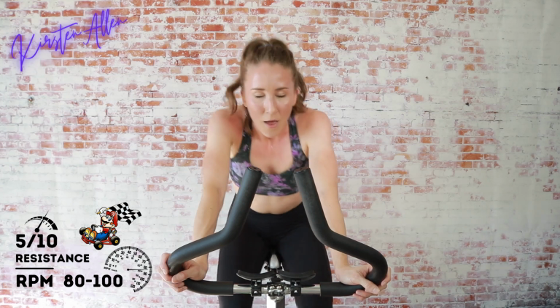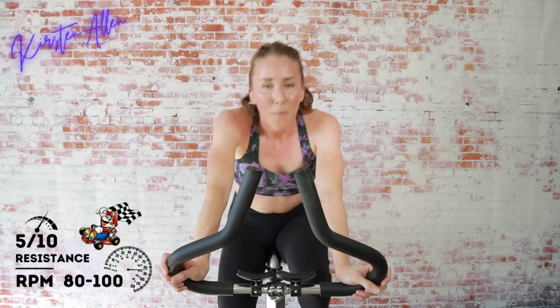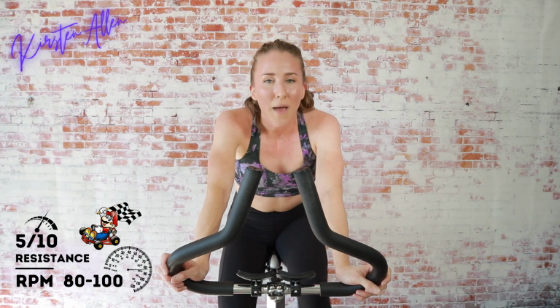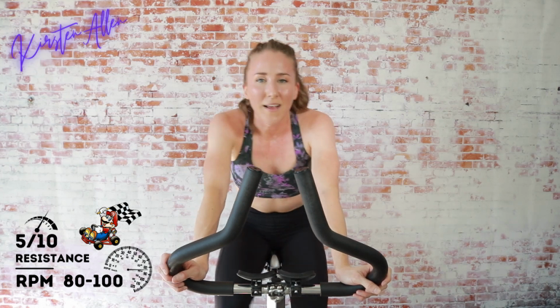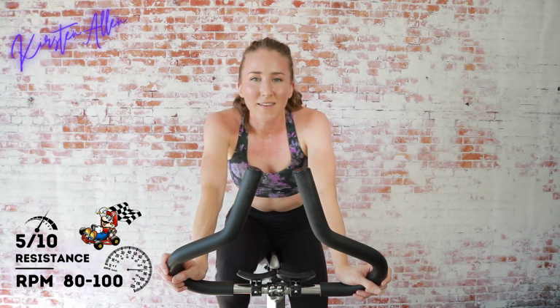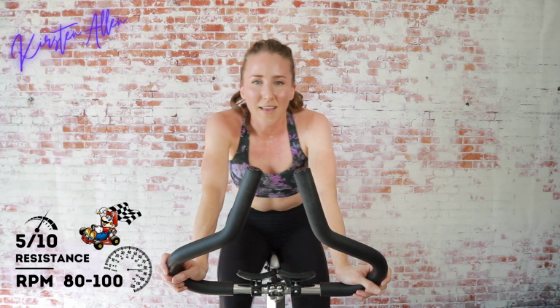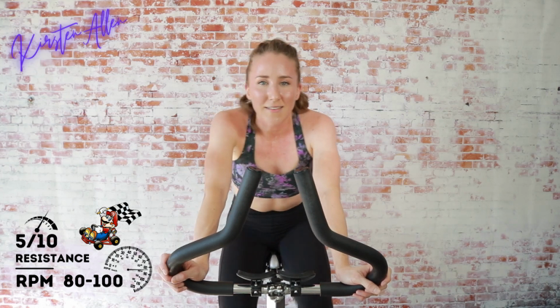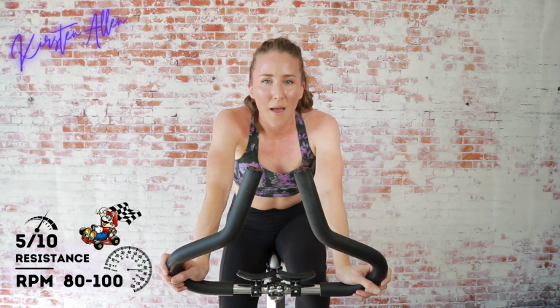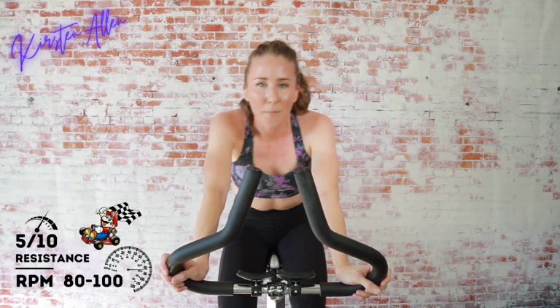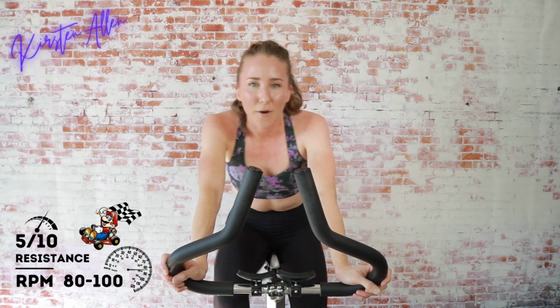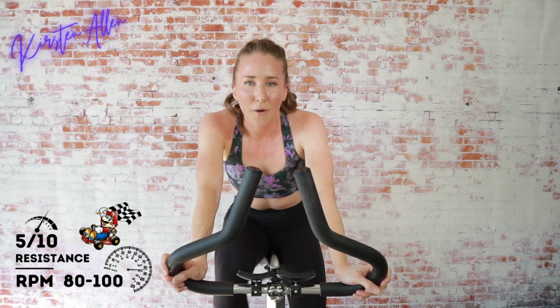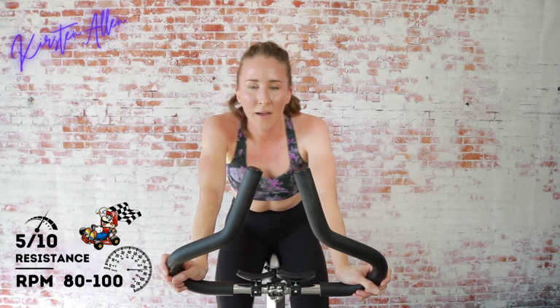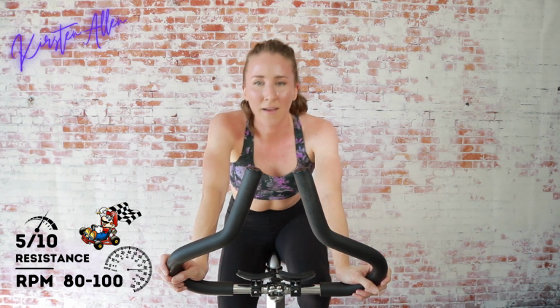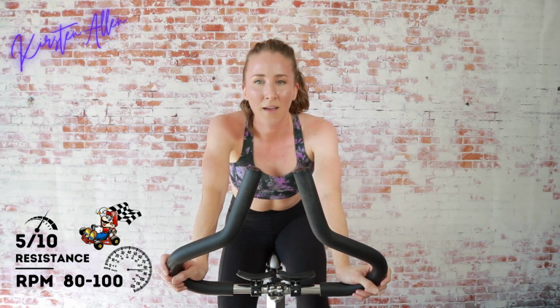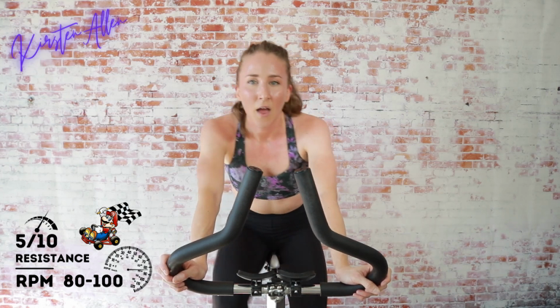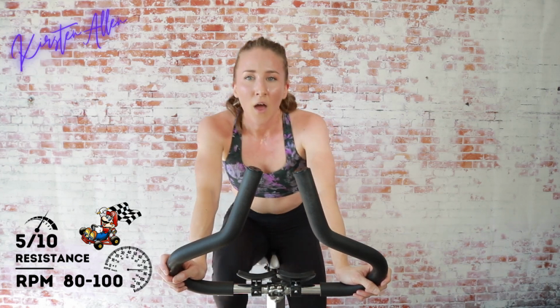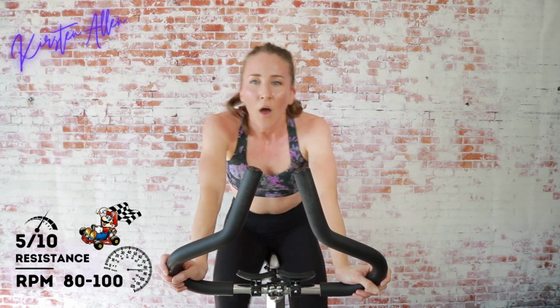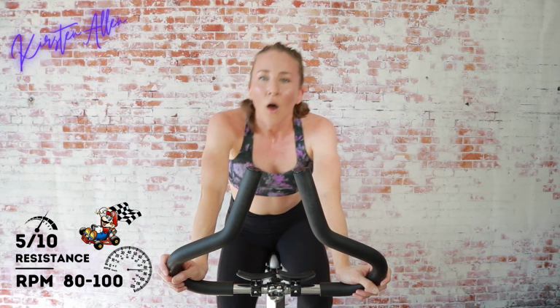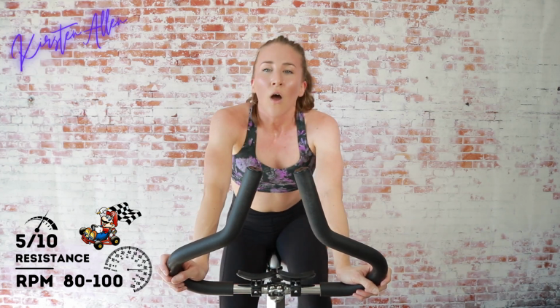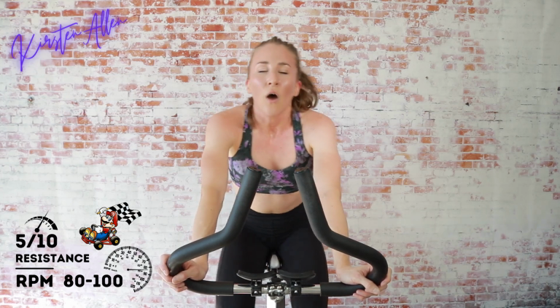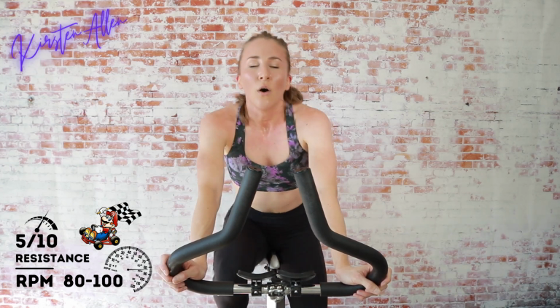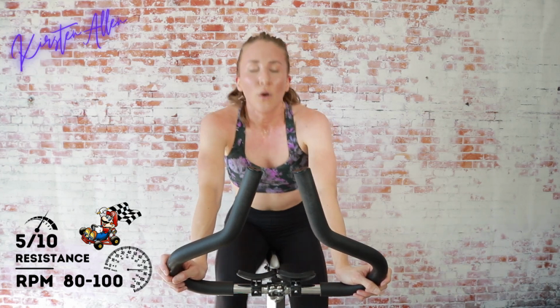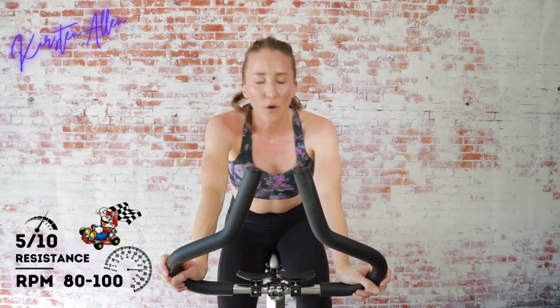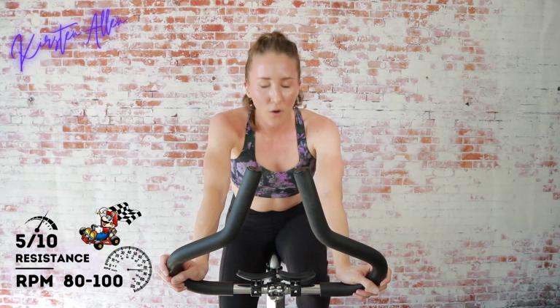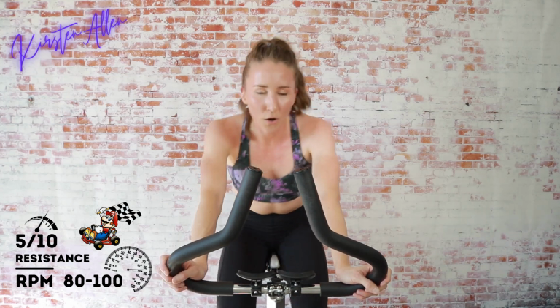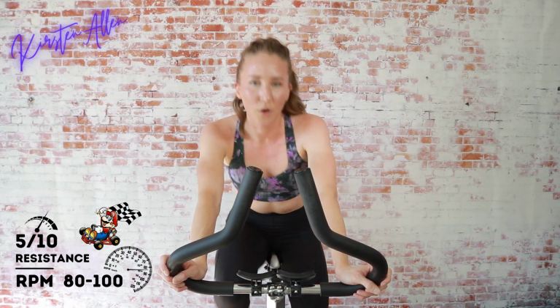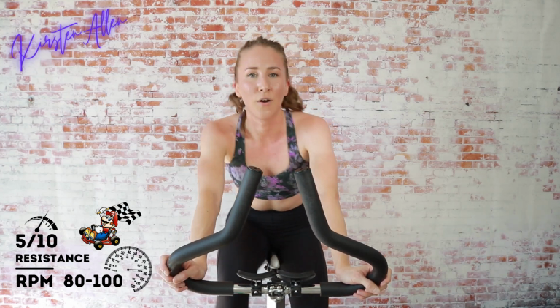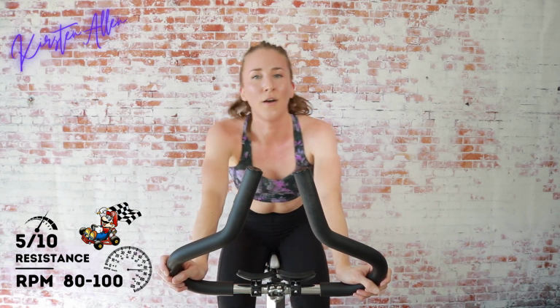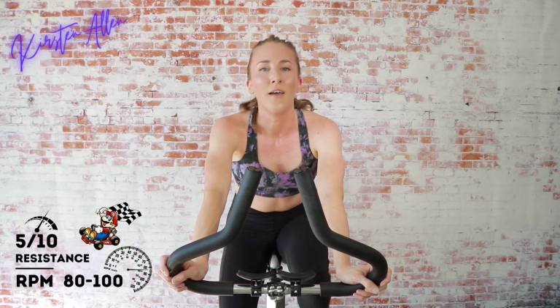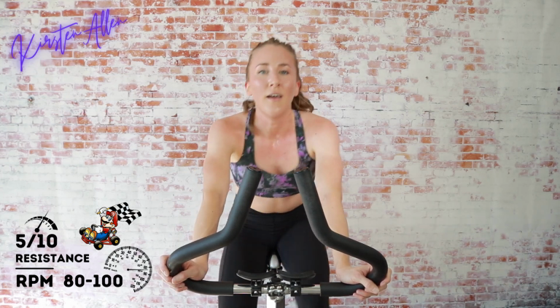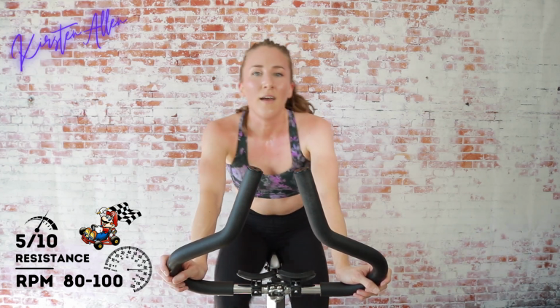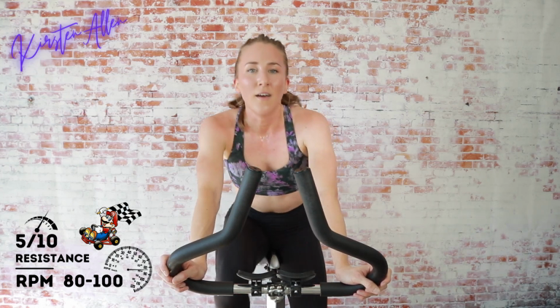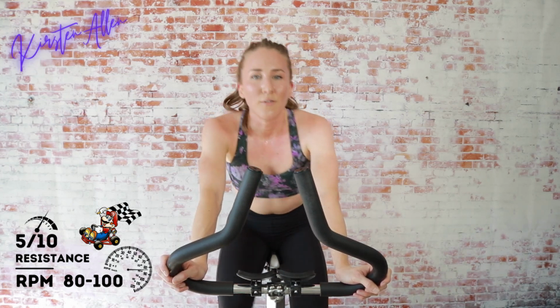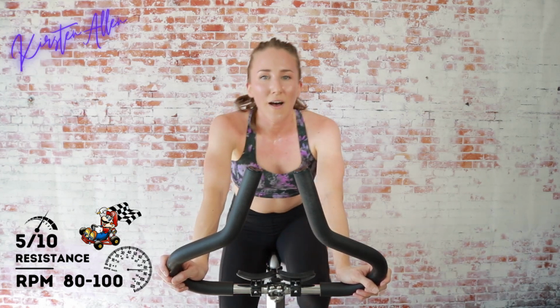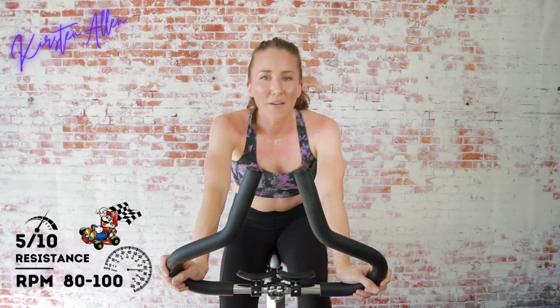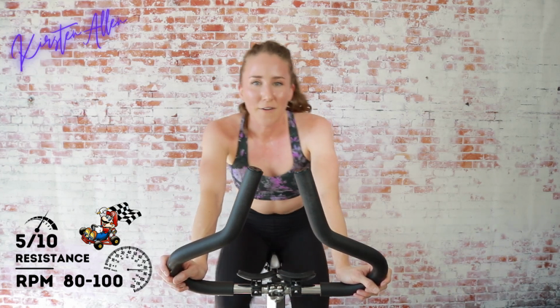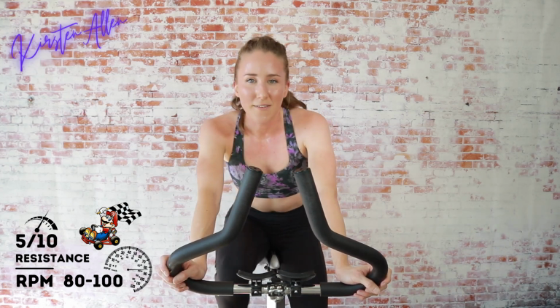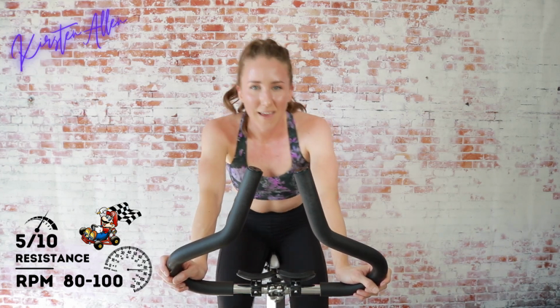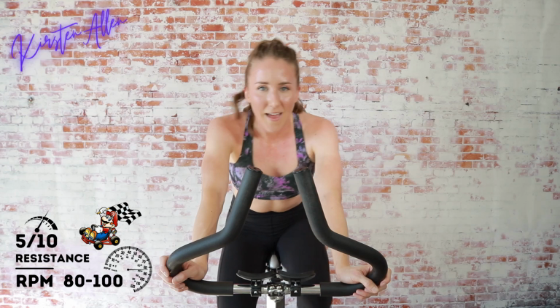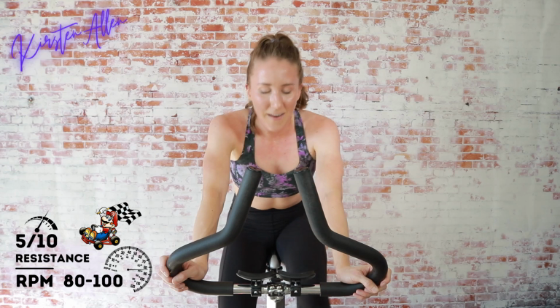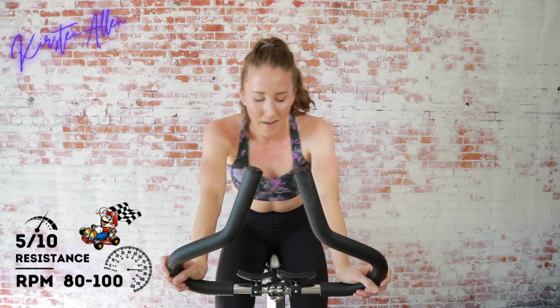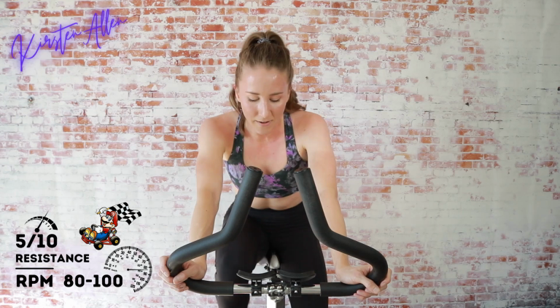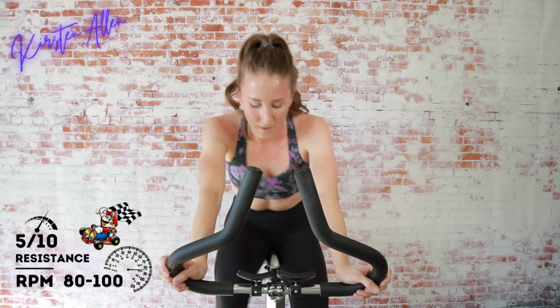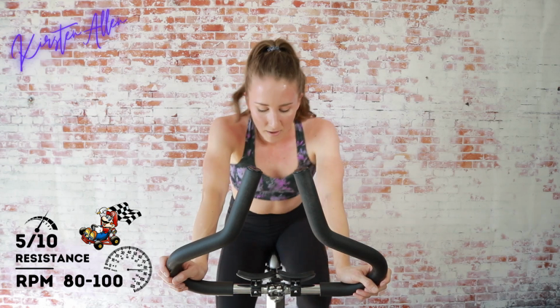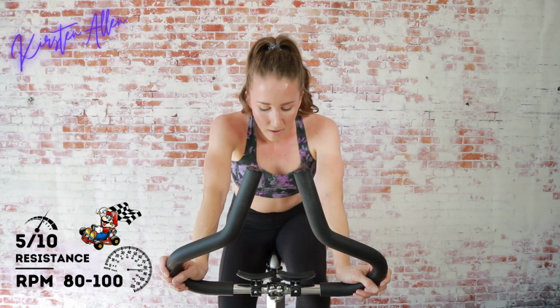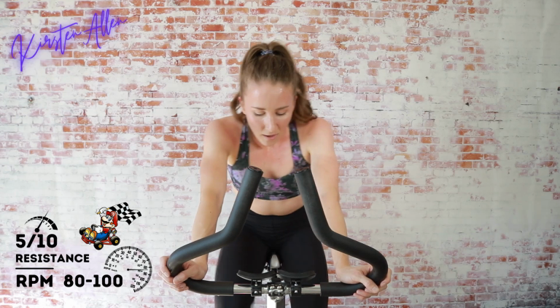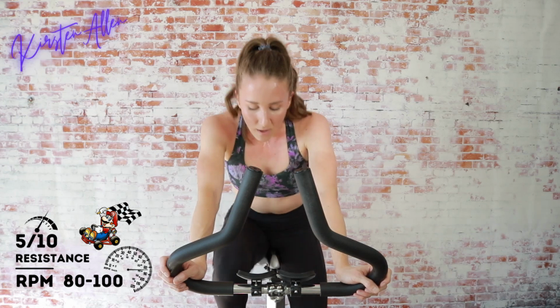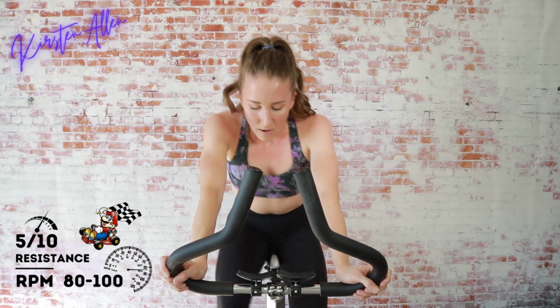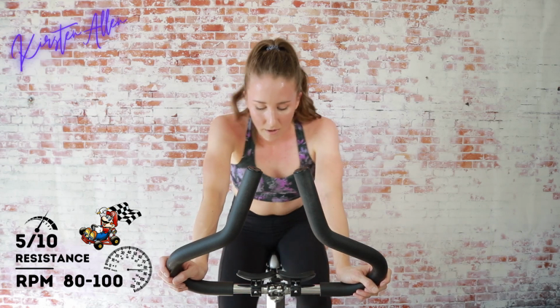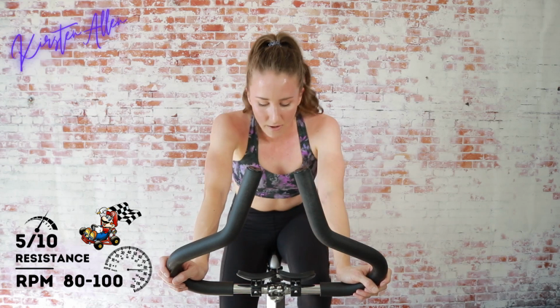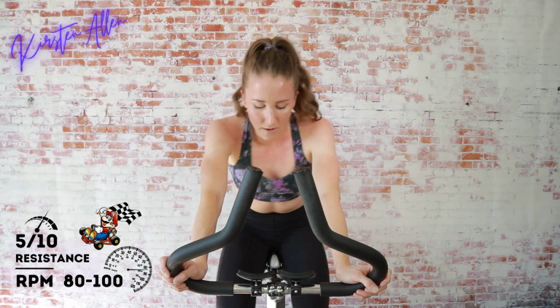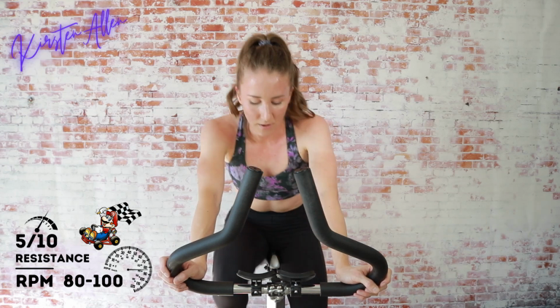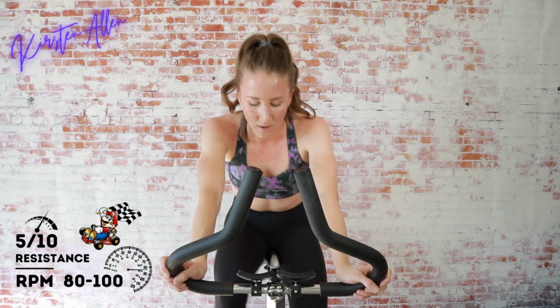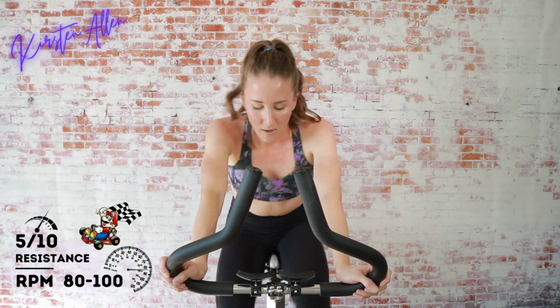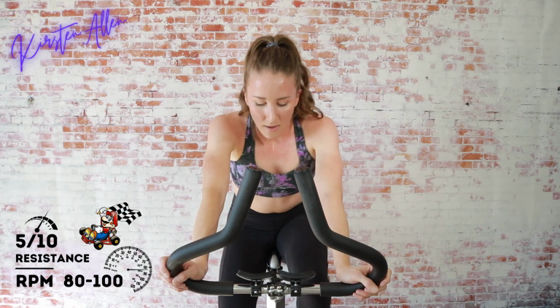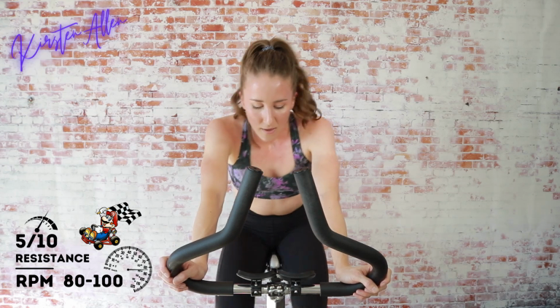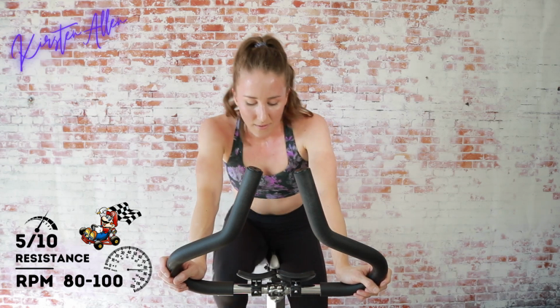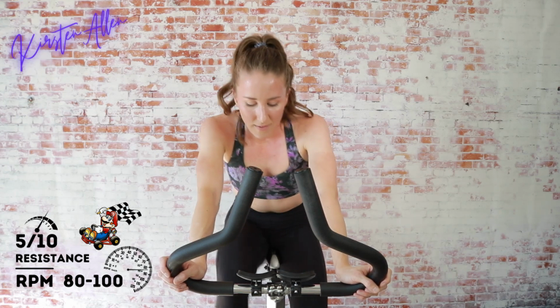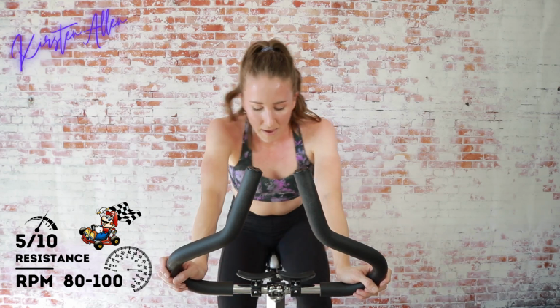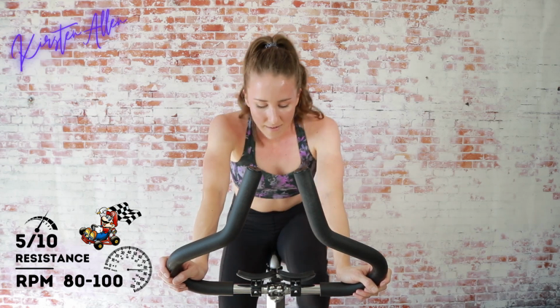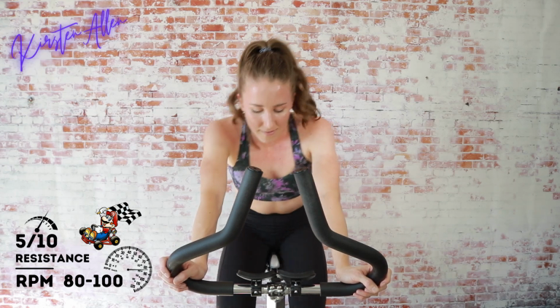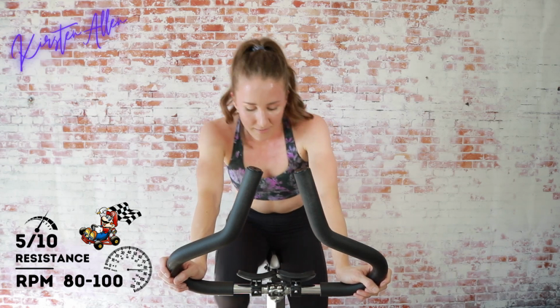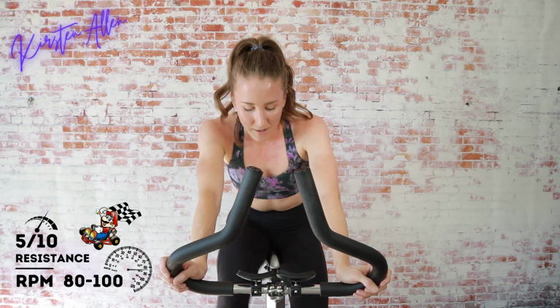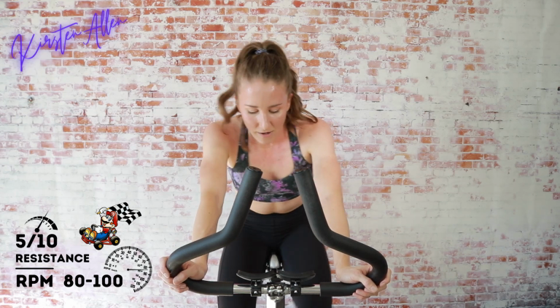Back into that tempo at five out of ten — the end is near, first circuit round two.